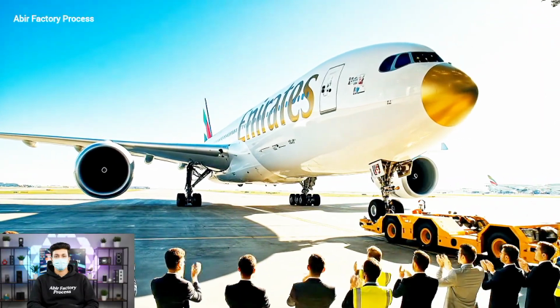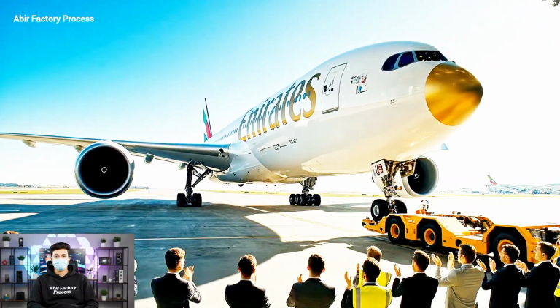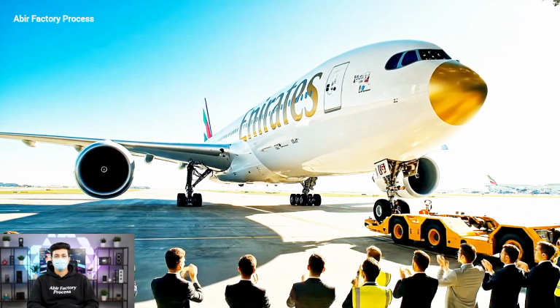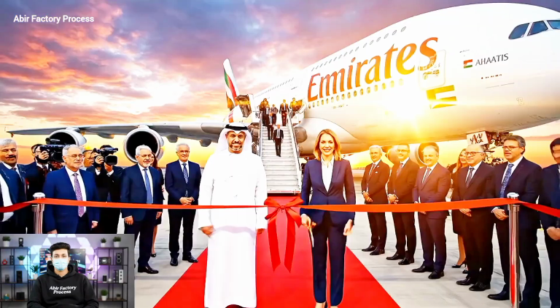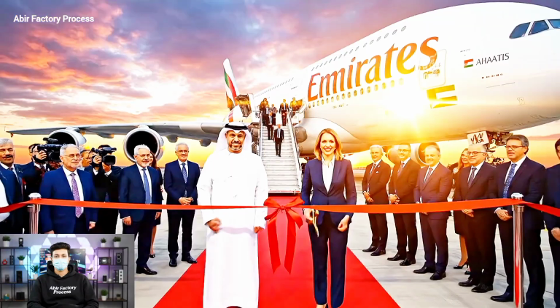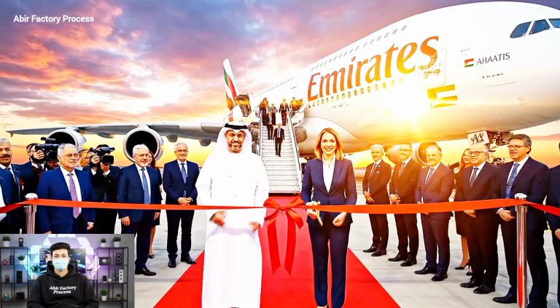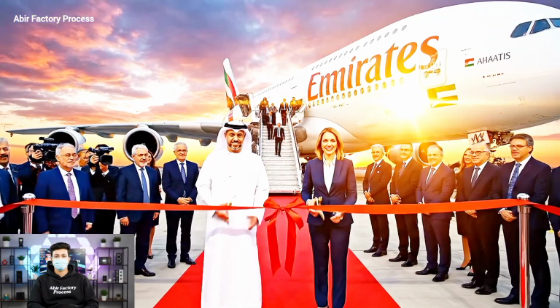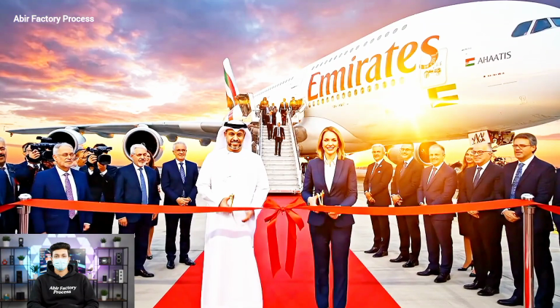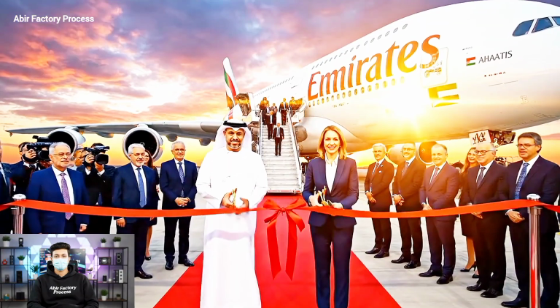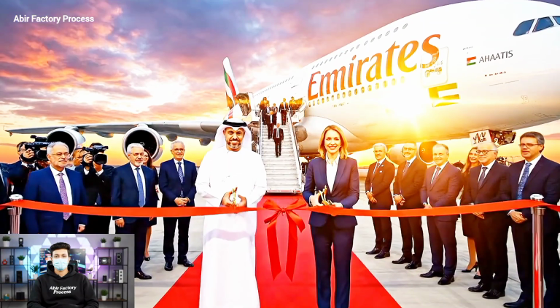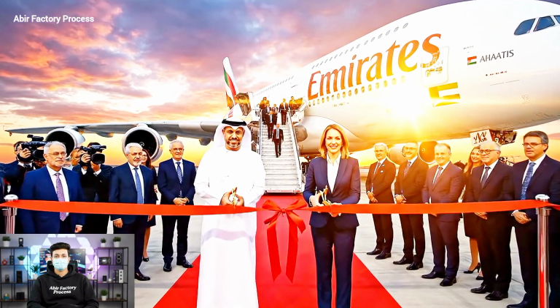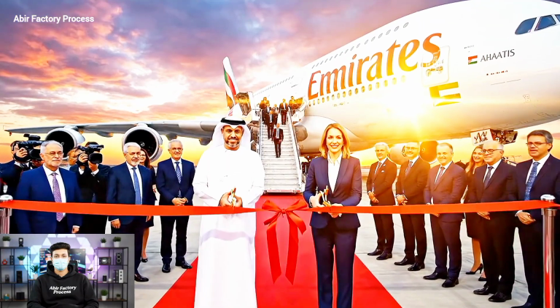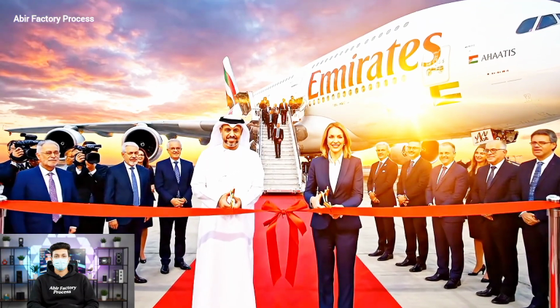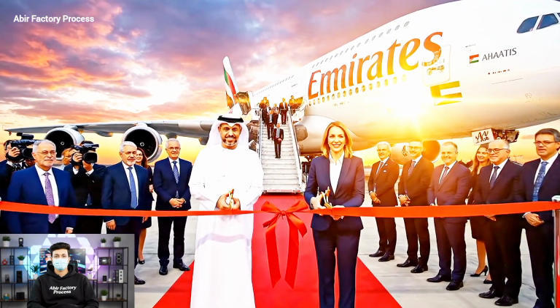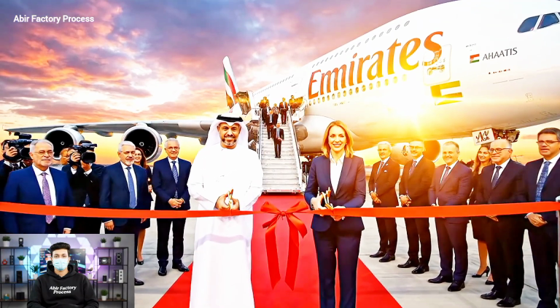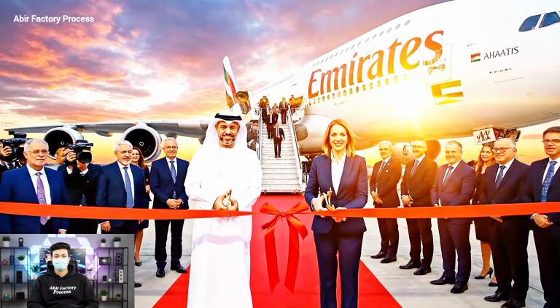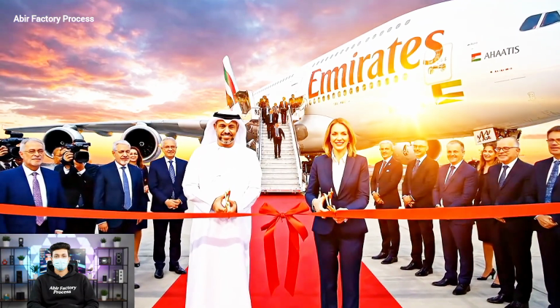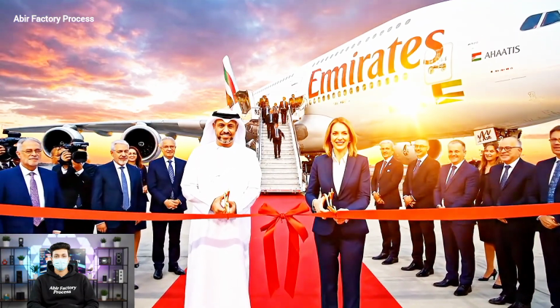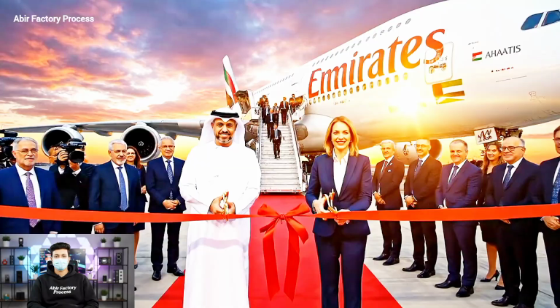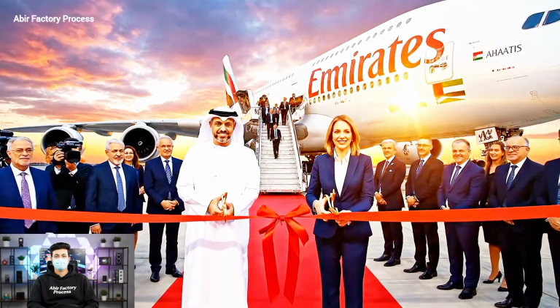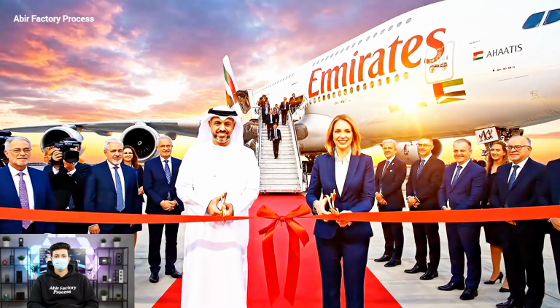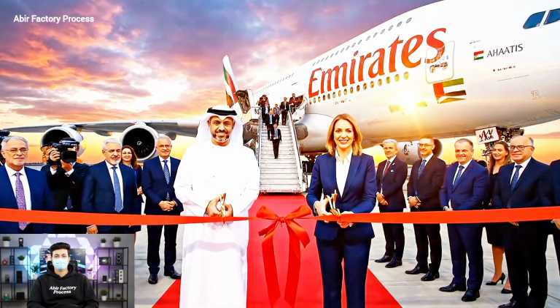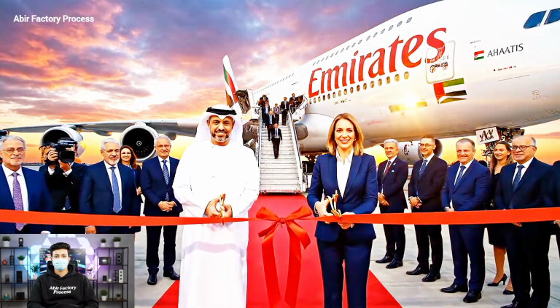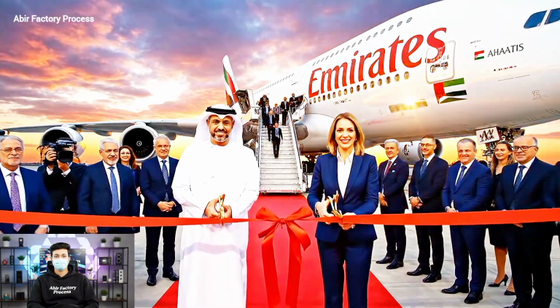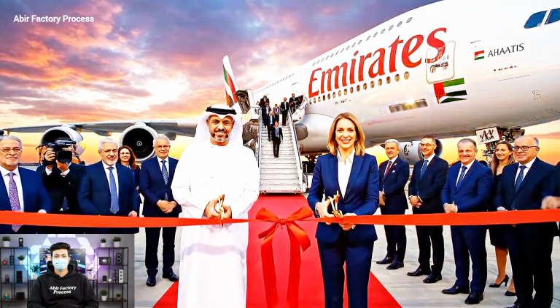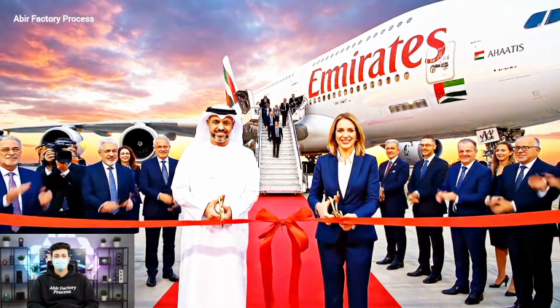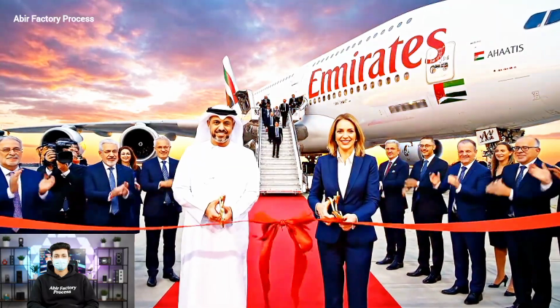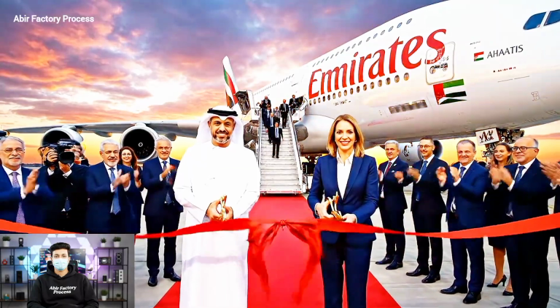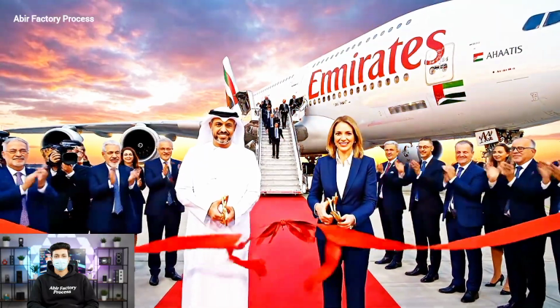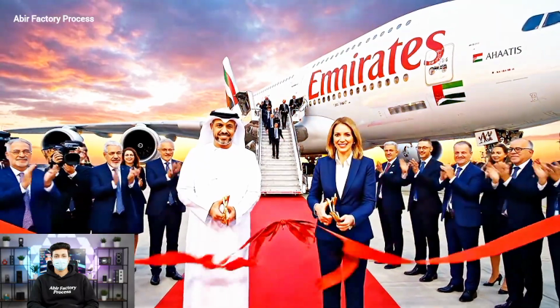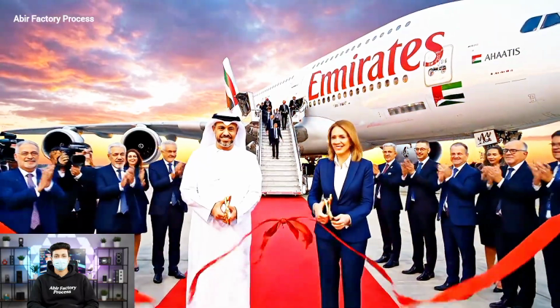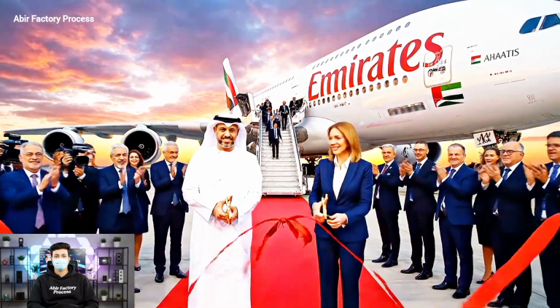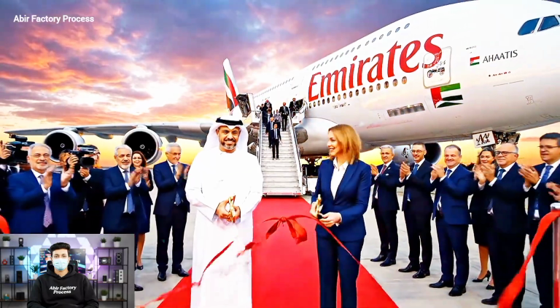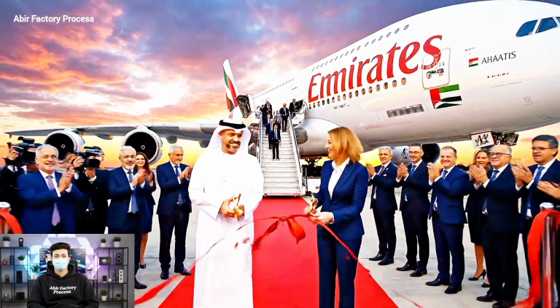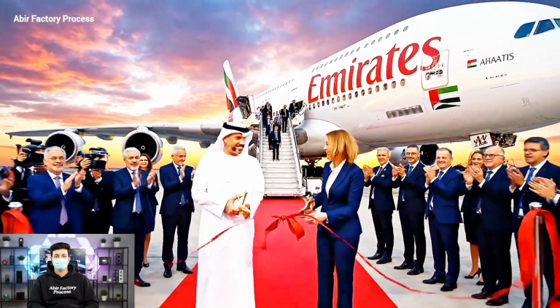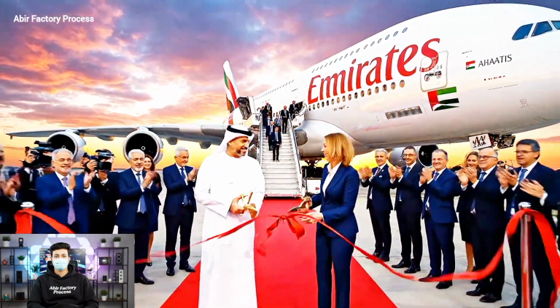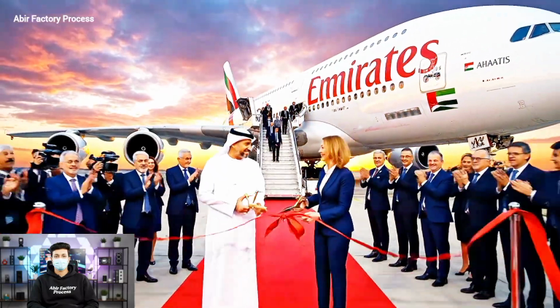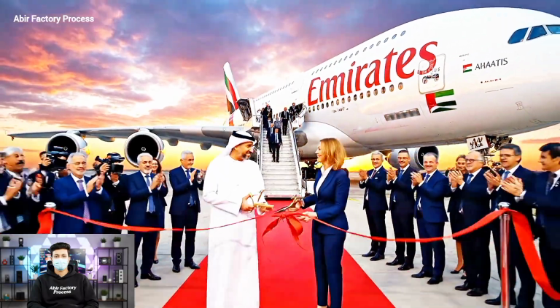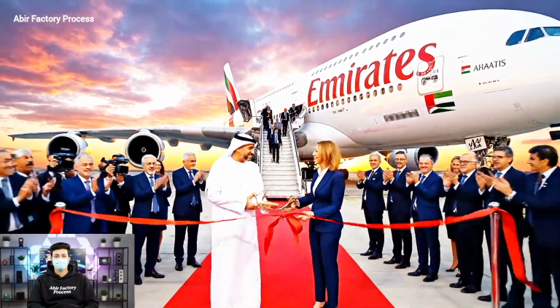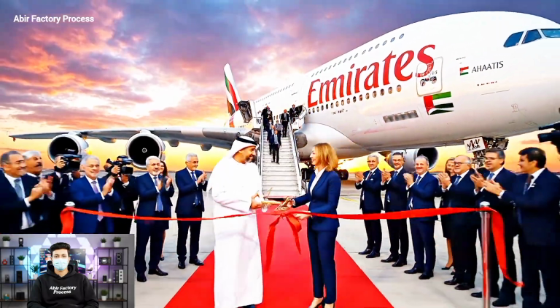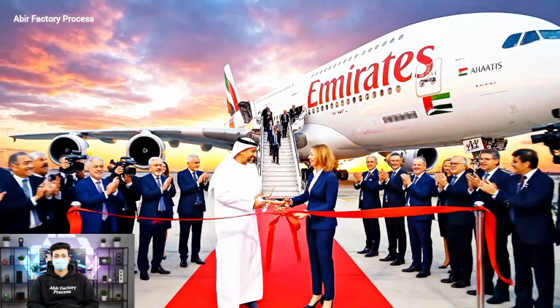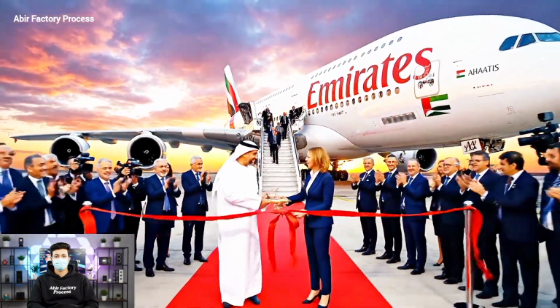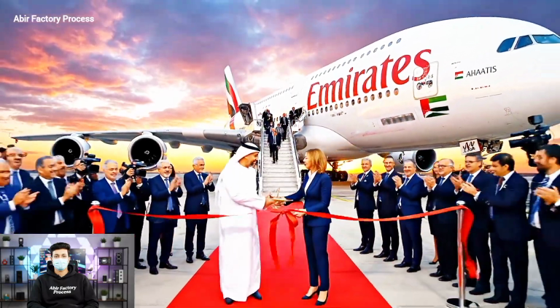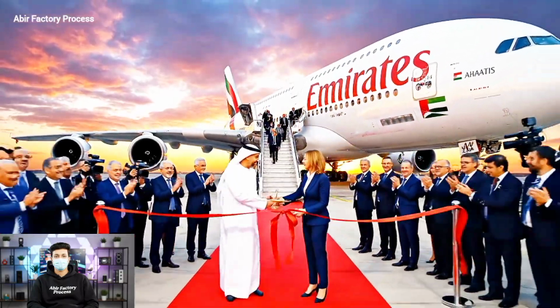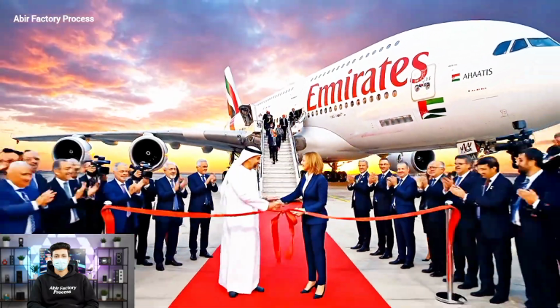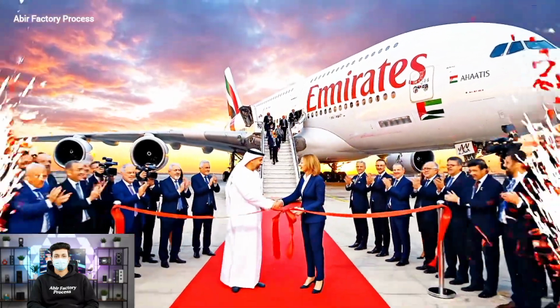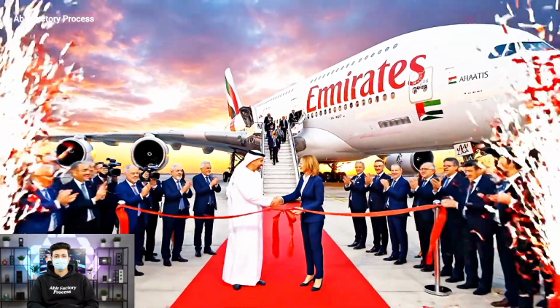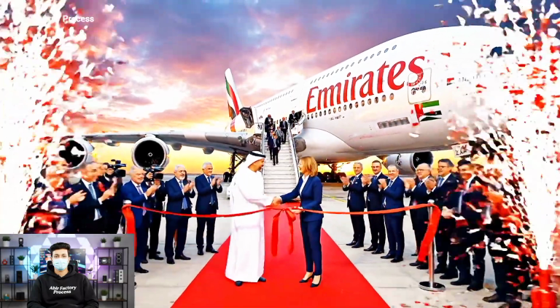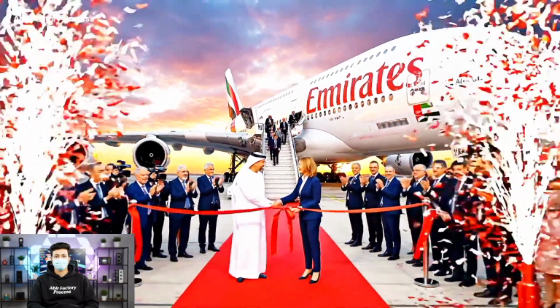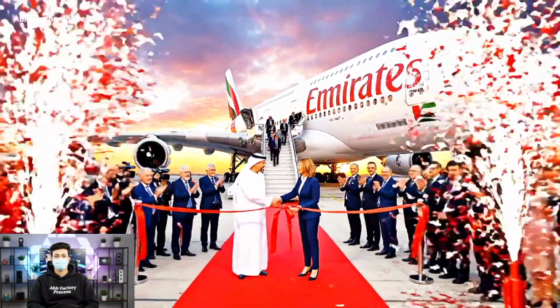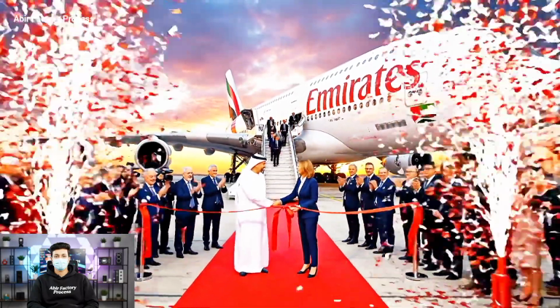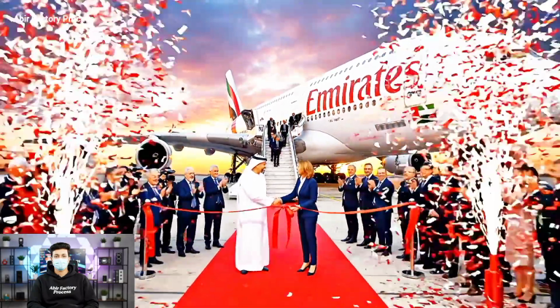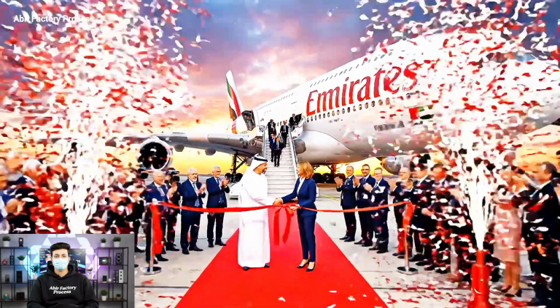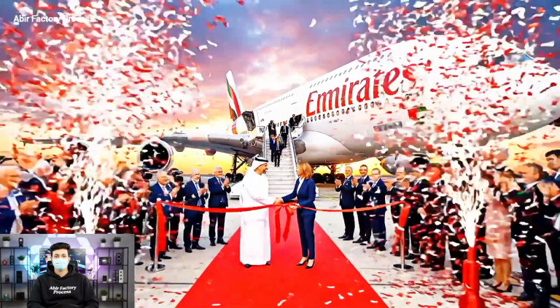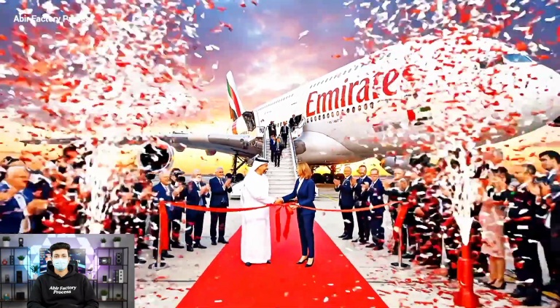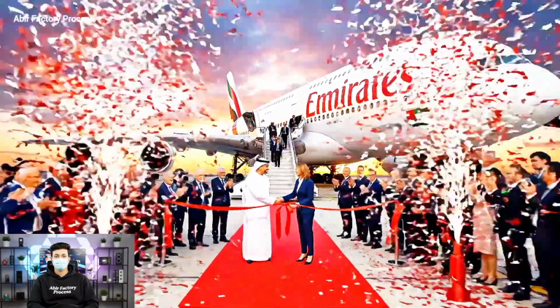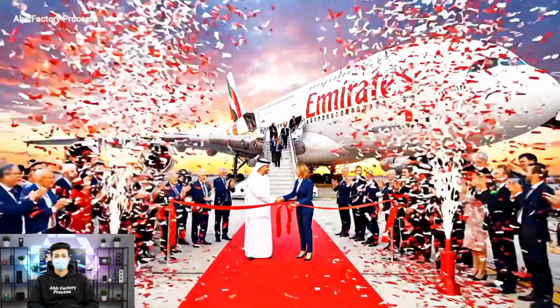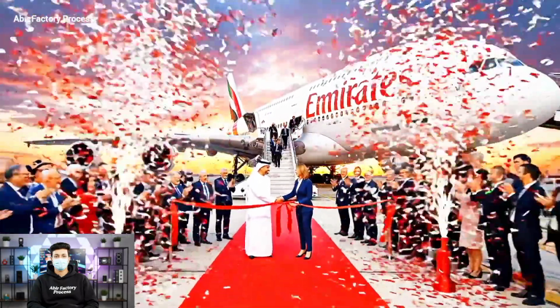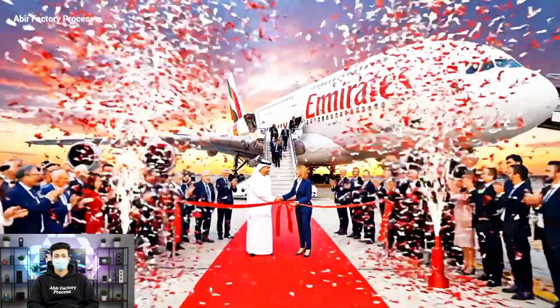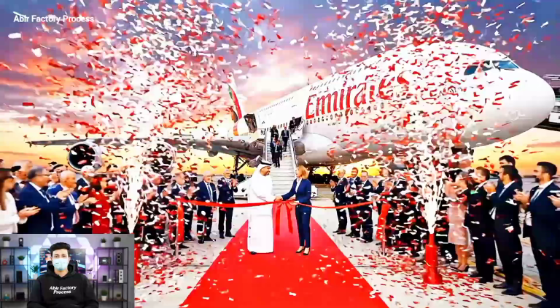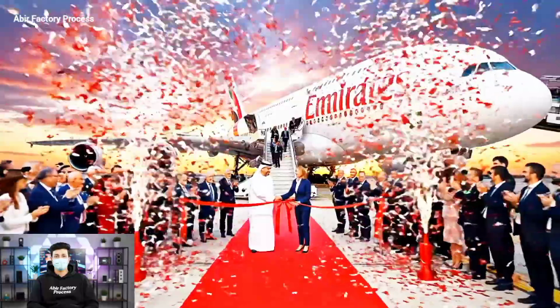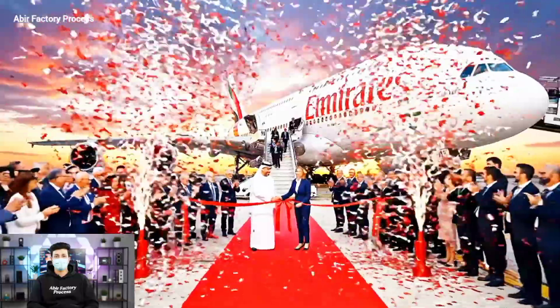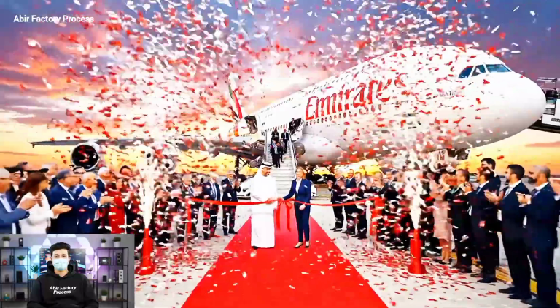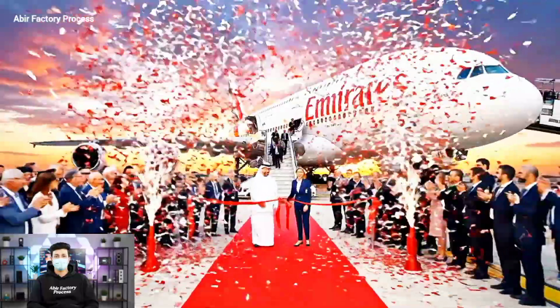Thank you all for joining us on this momentous occasion. It is with great pride that we officially welcome this aircraft into the Emirates fleet.